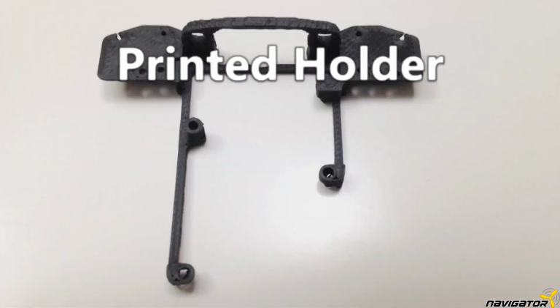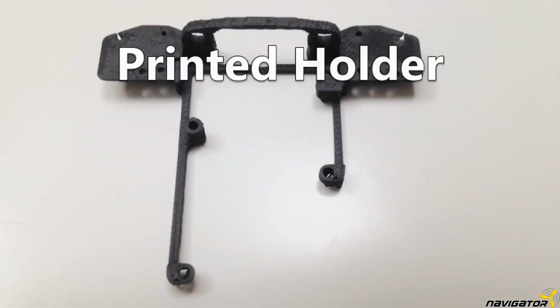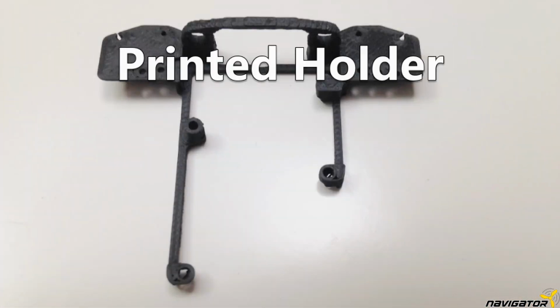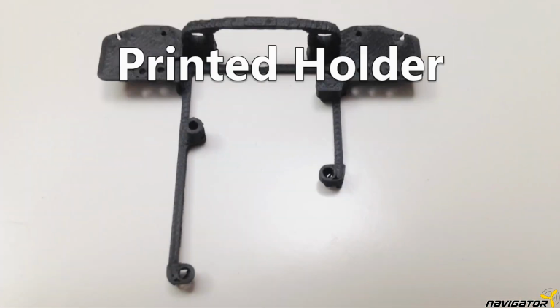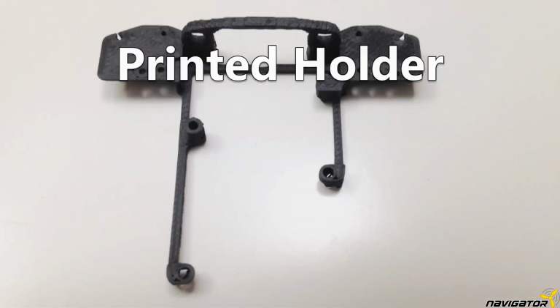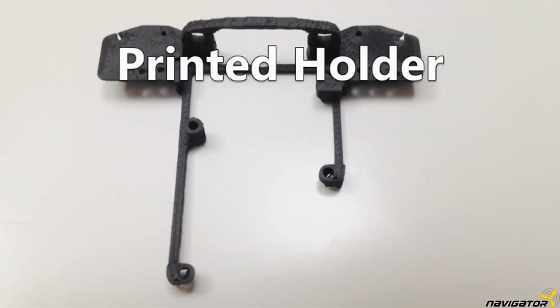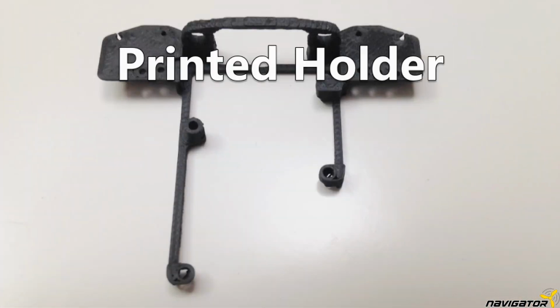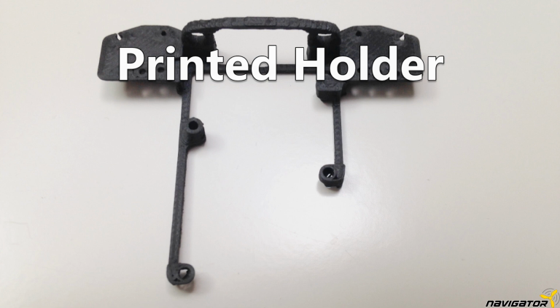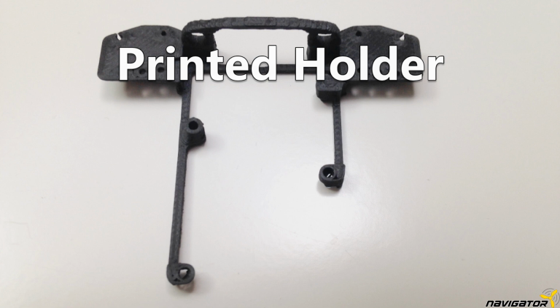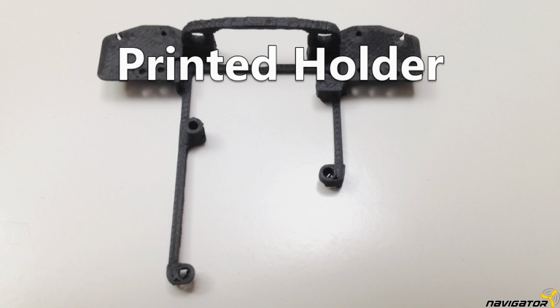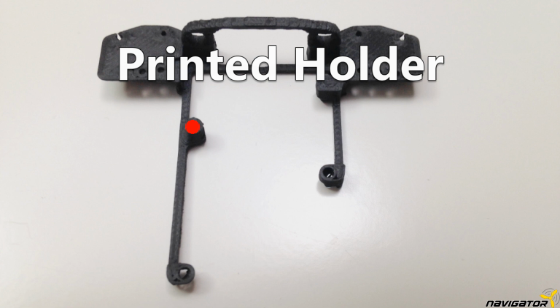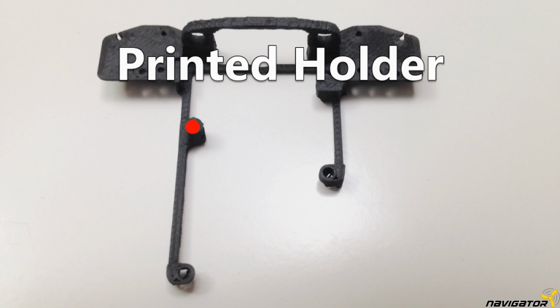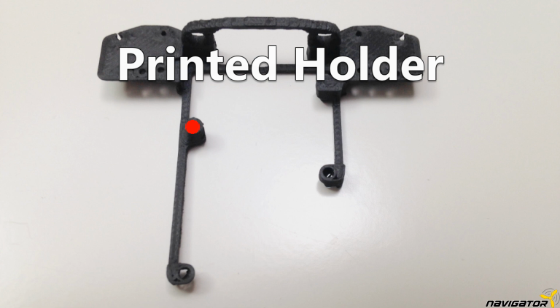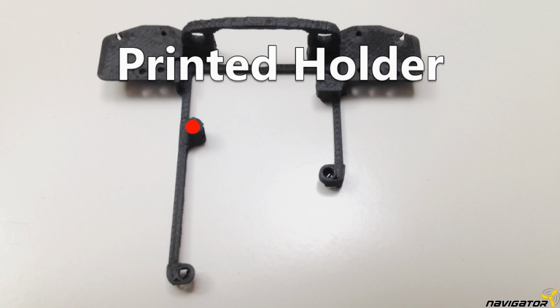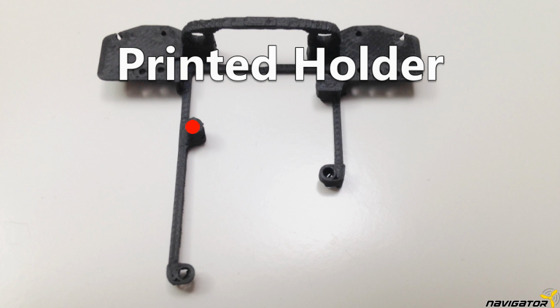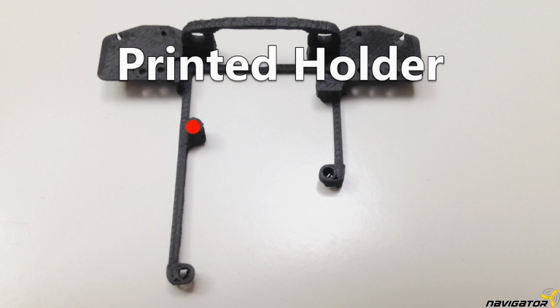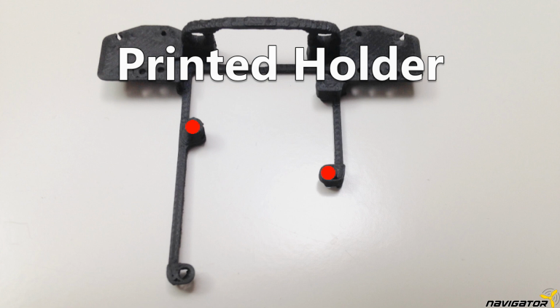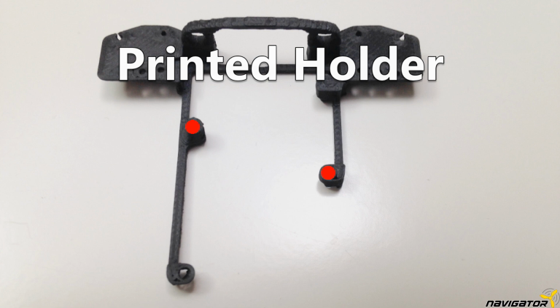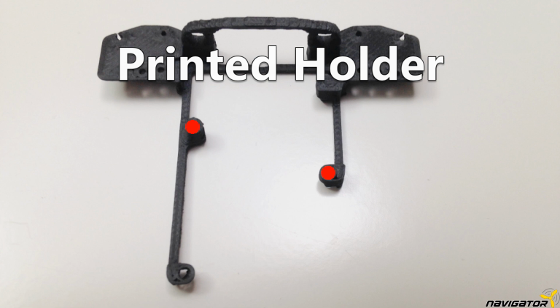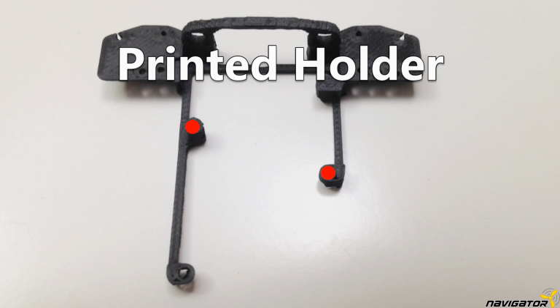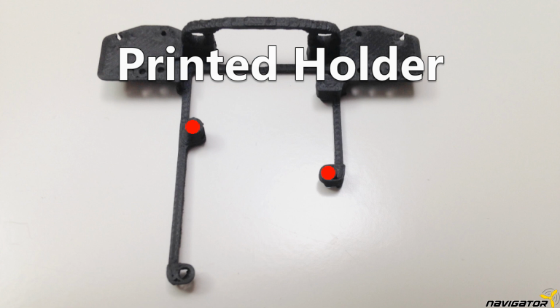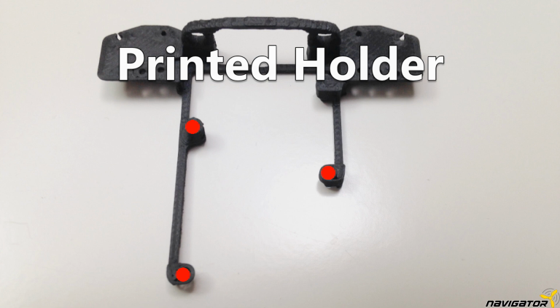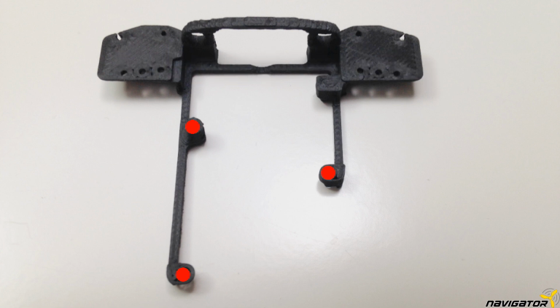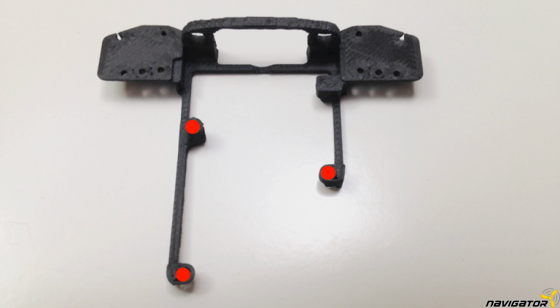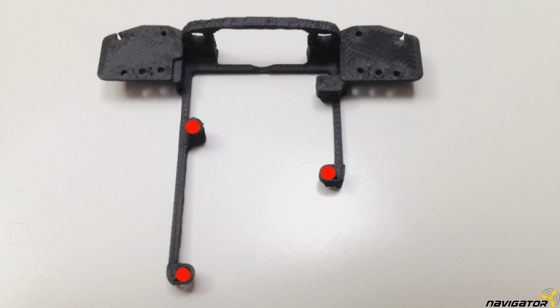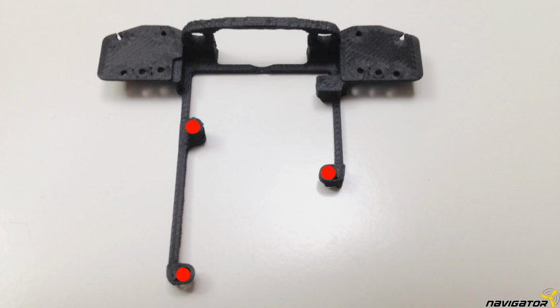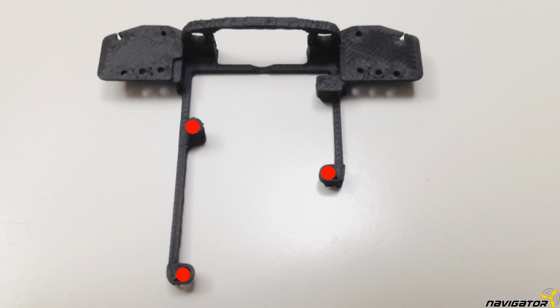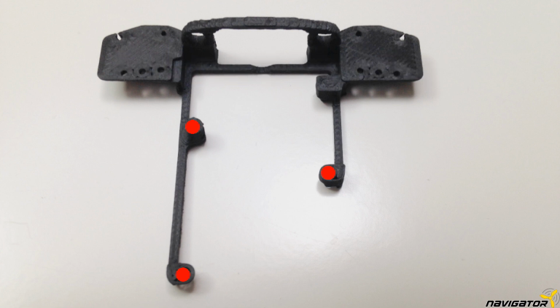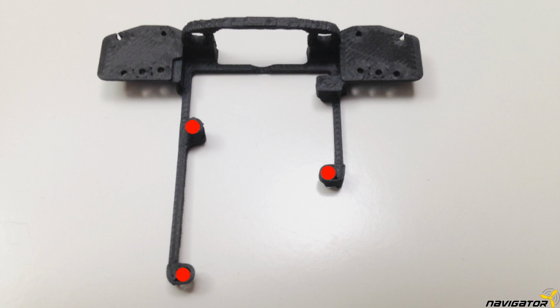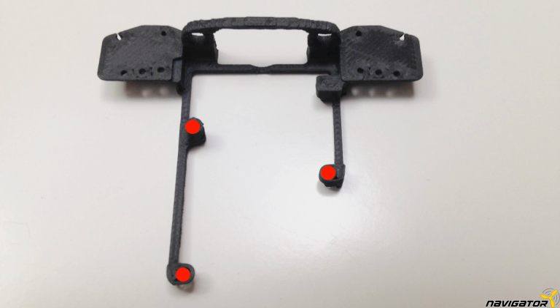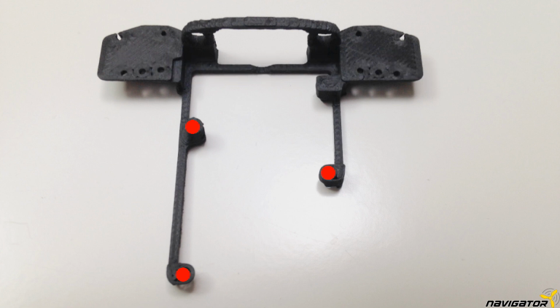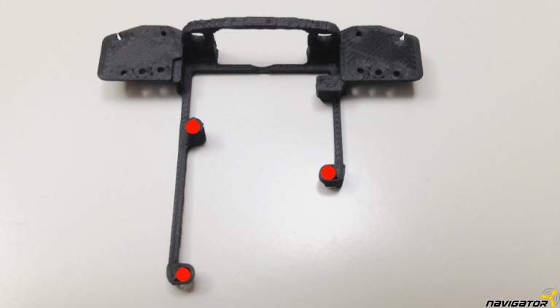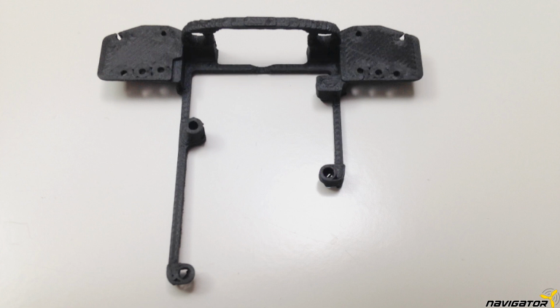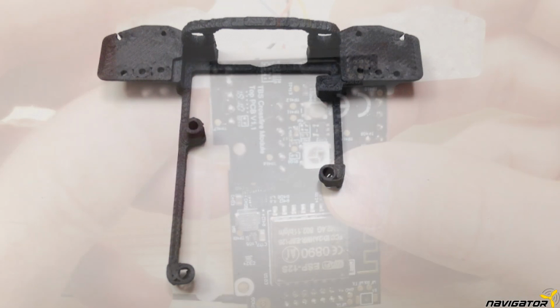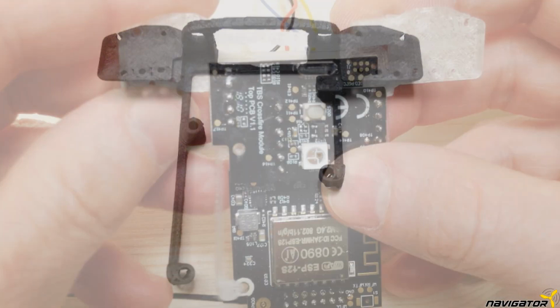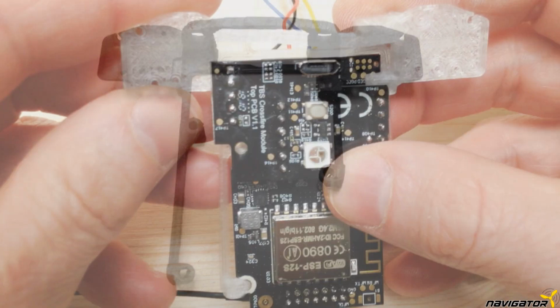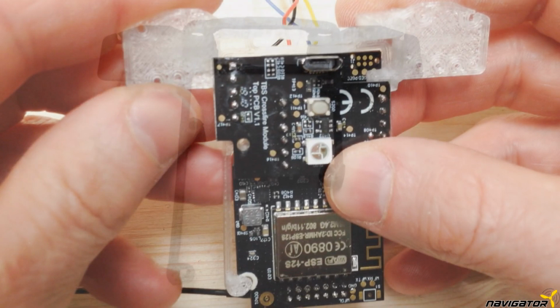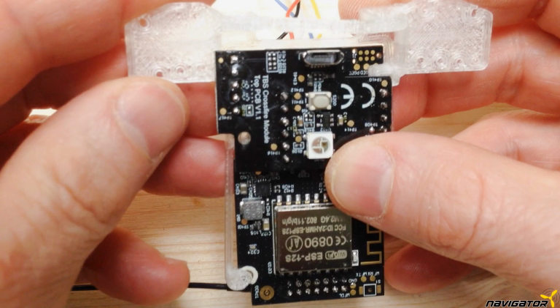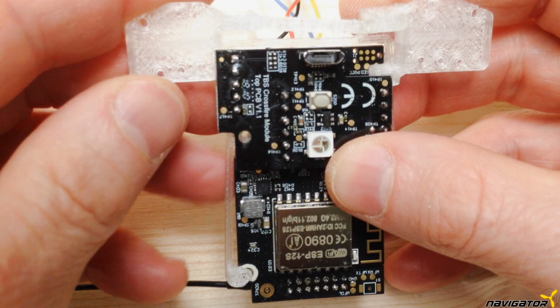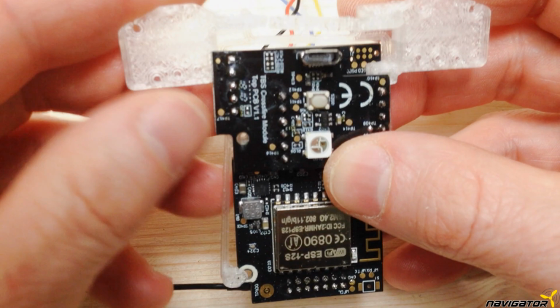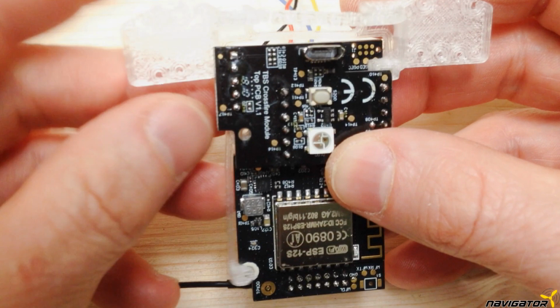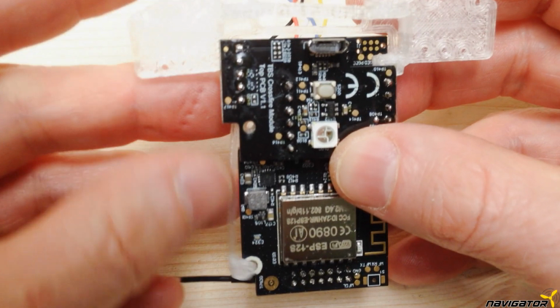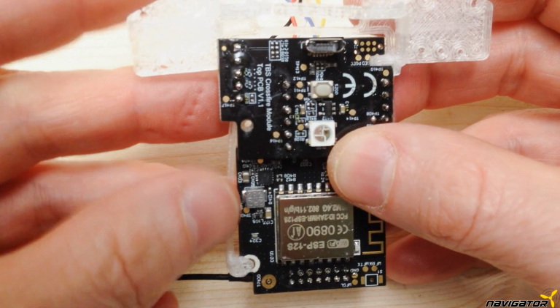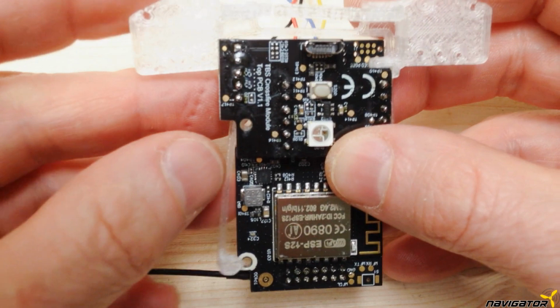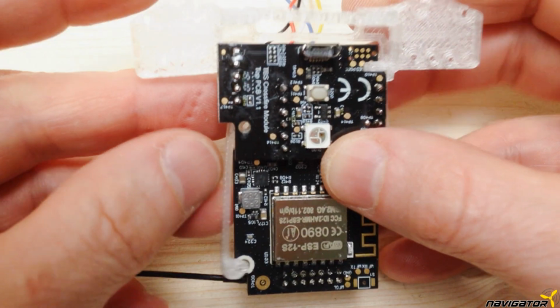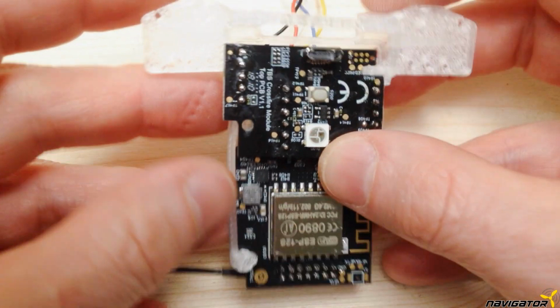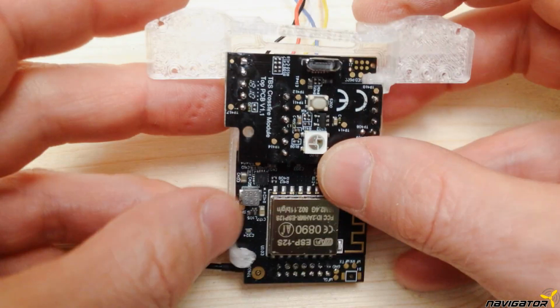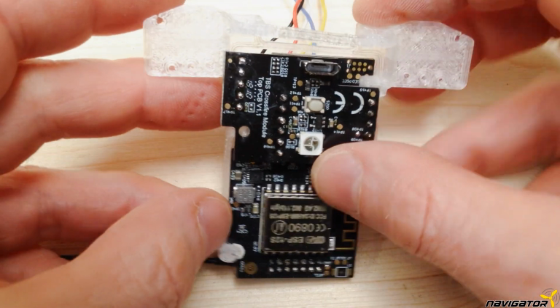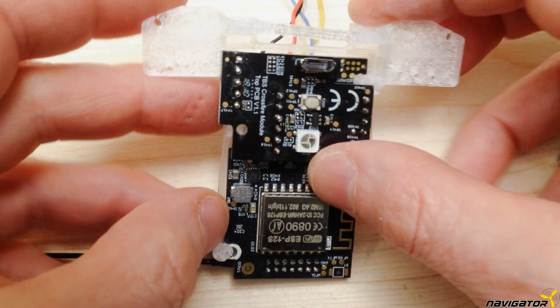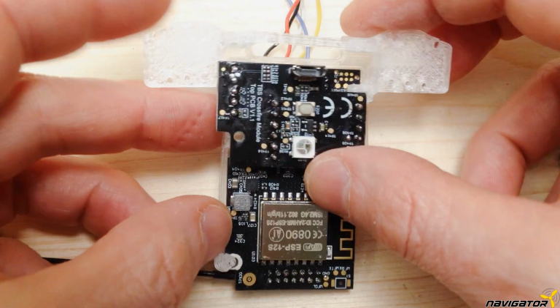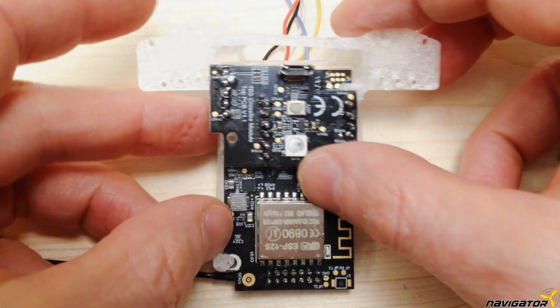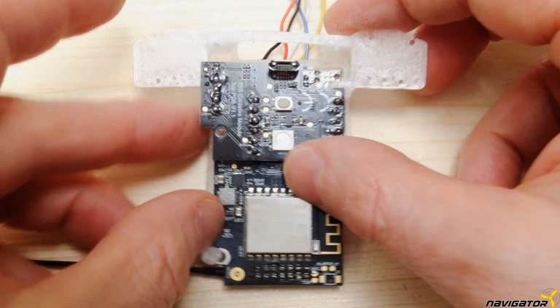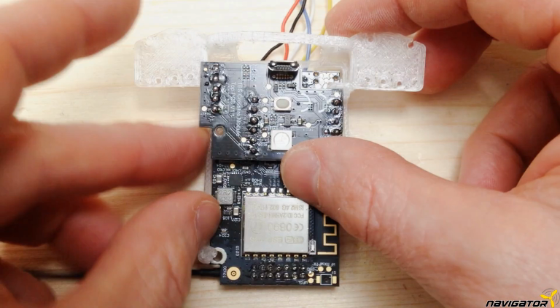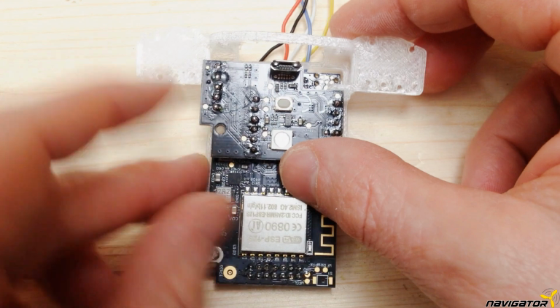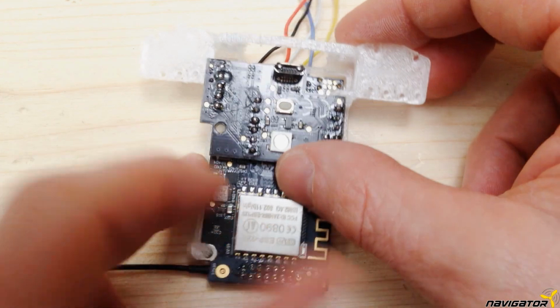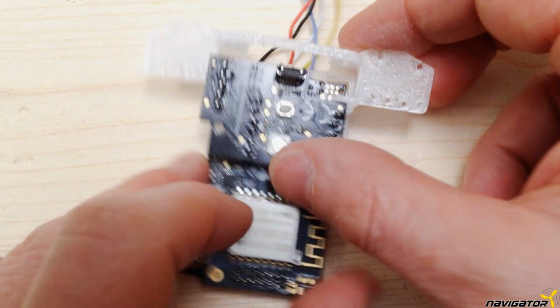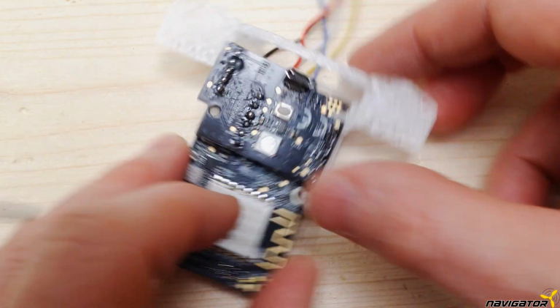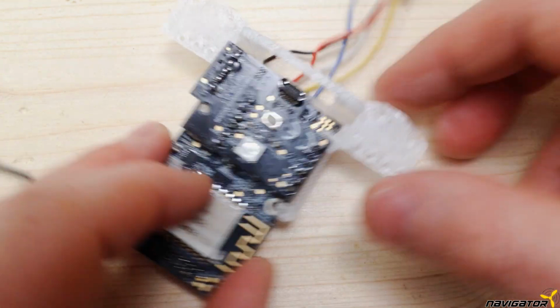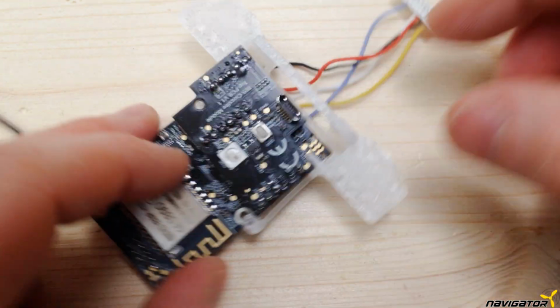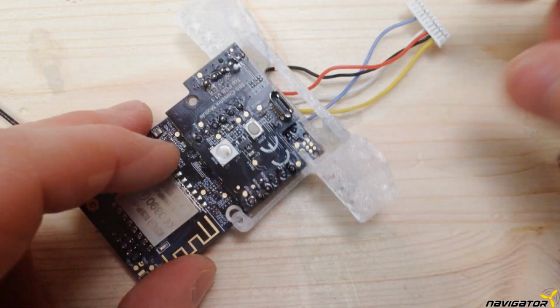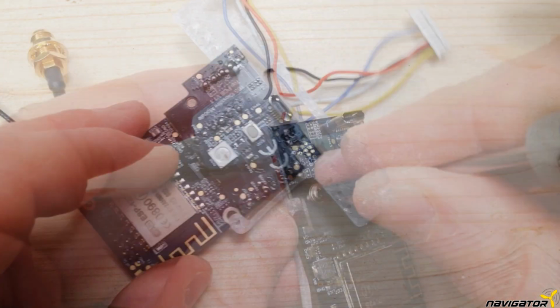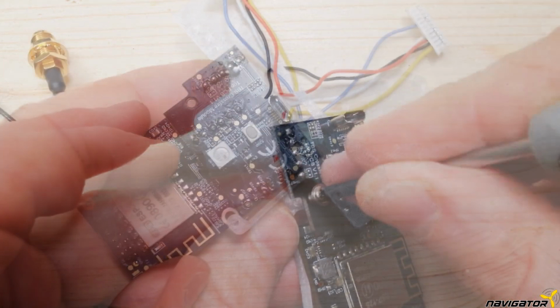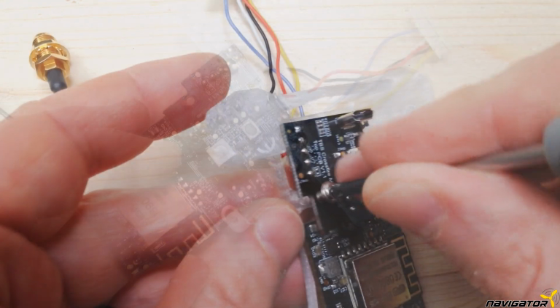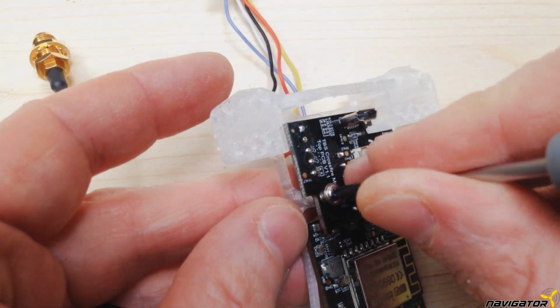Clatterup FPV provides a printing model on Thingiverse — link is in the description. I use TPU, but recommend something harder.